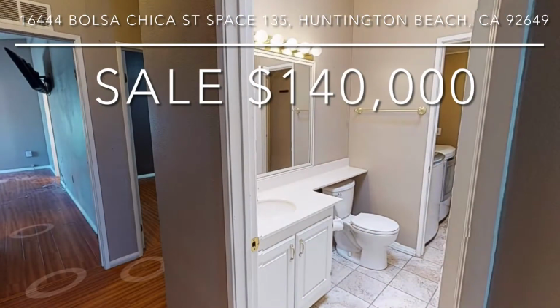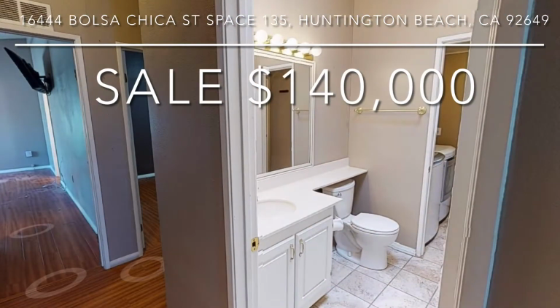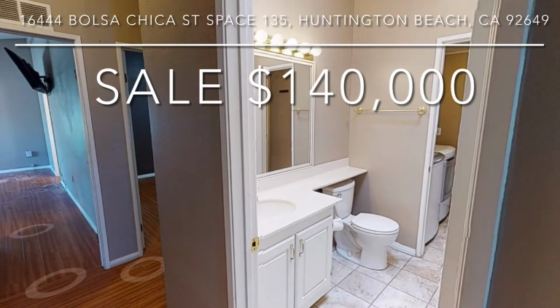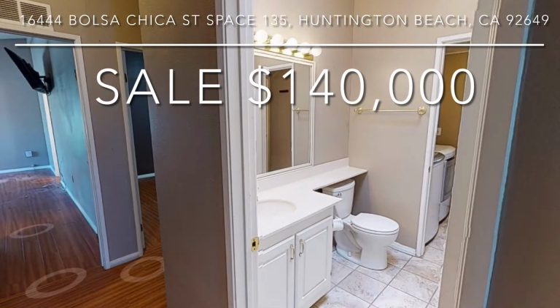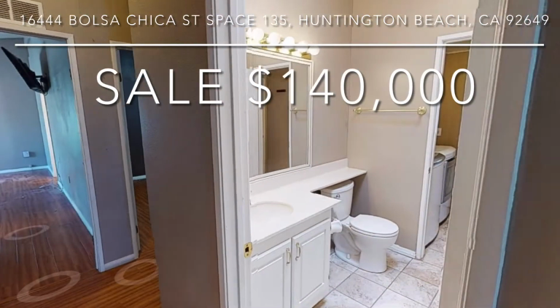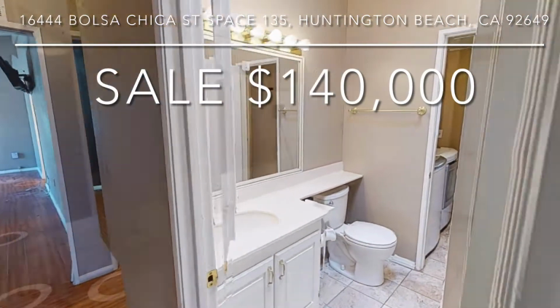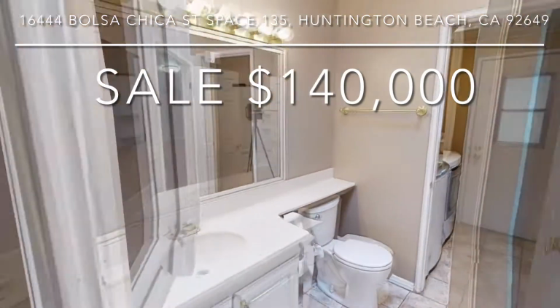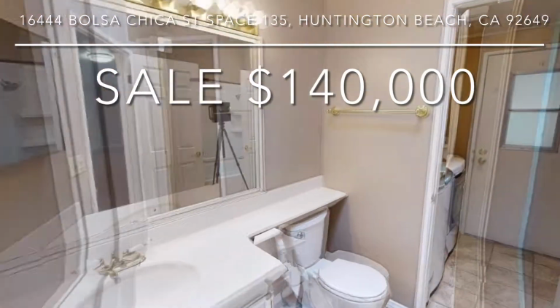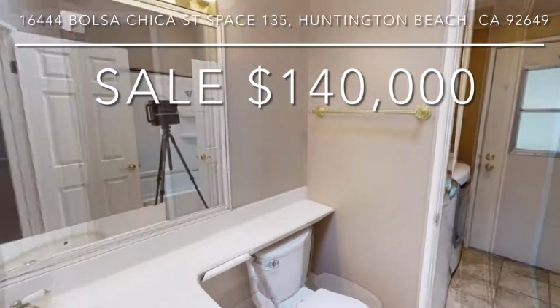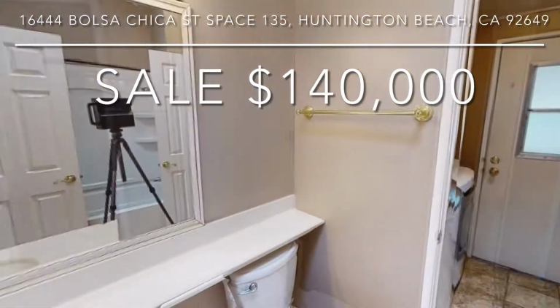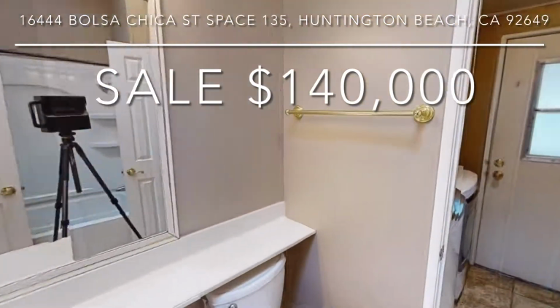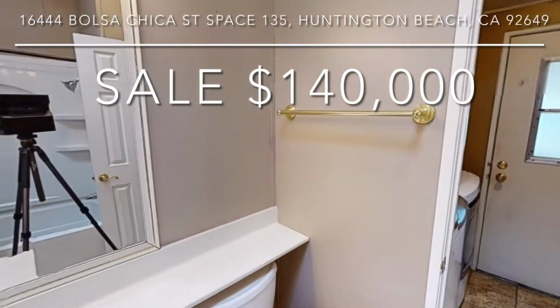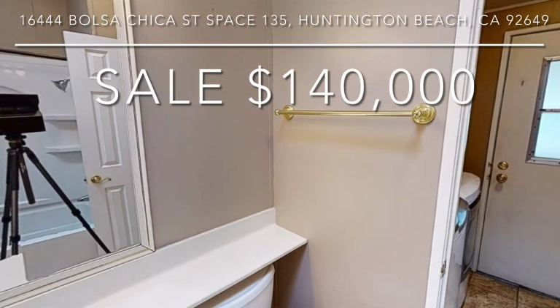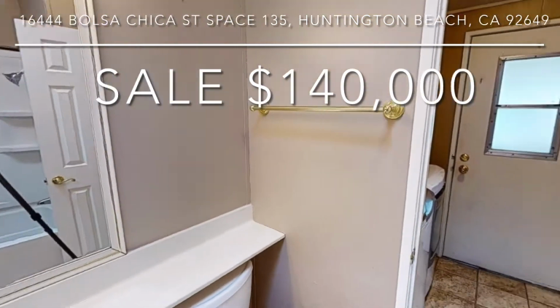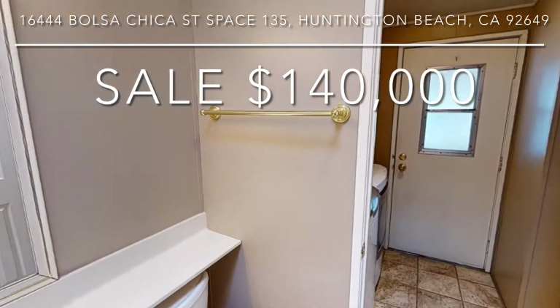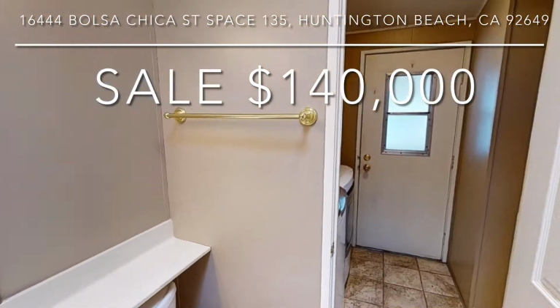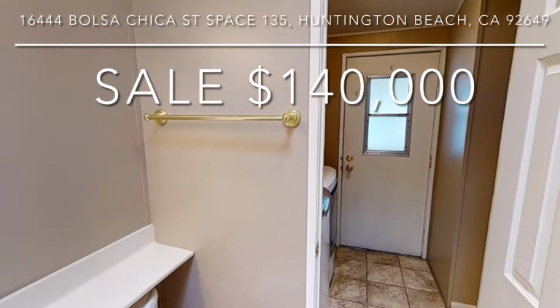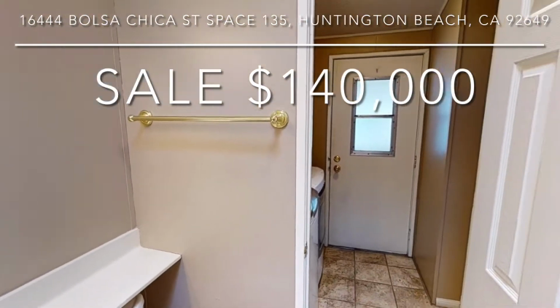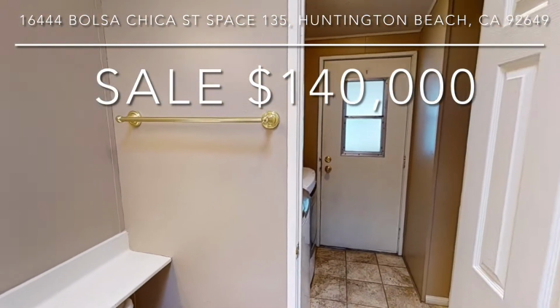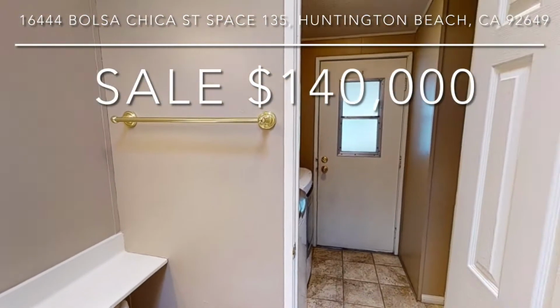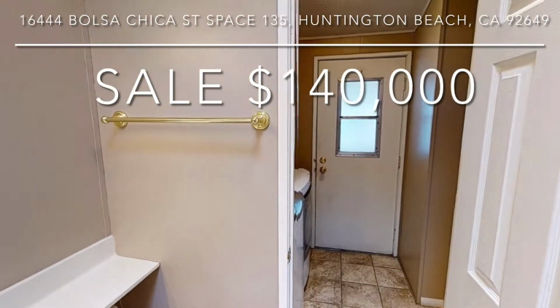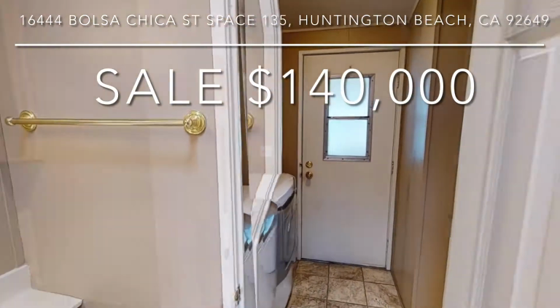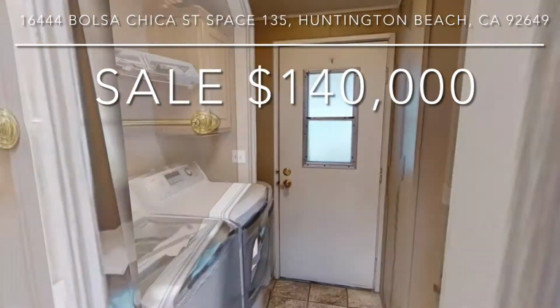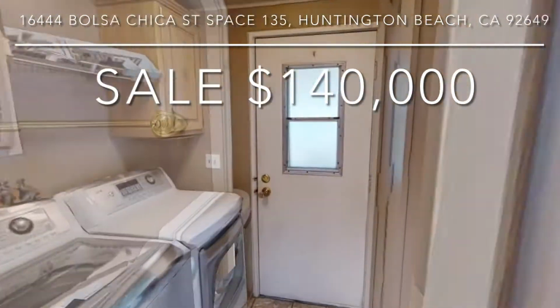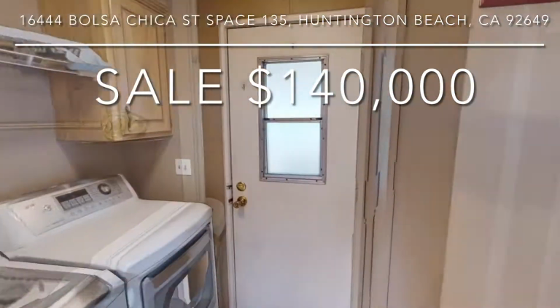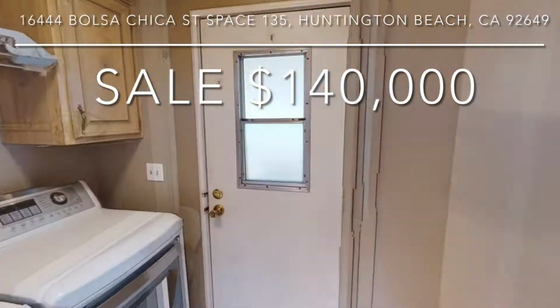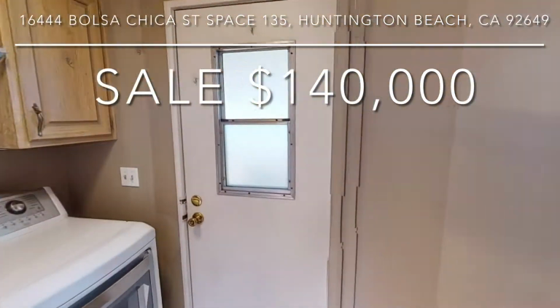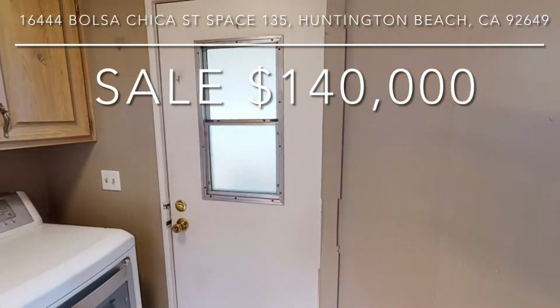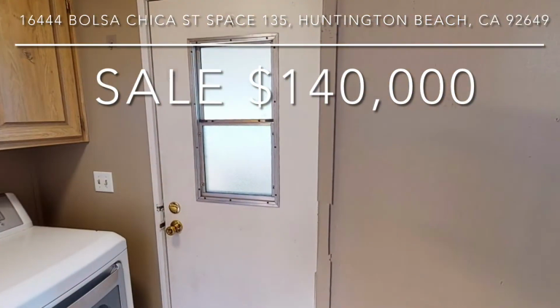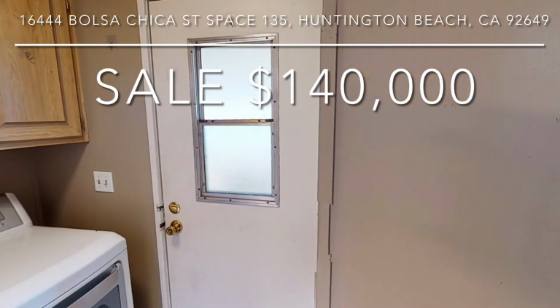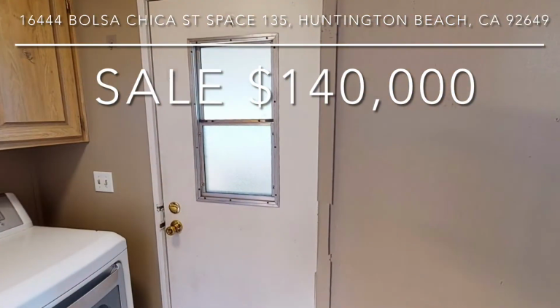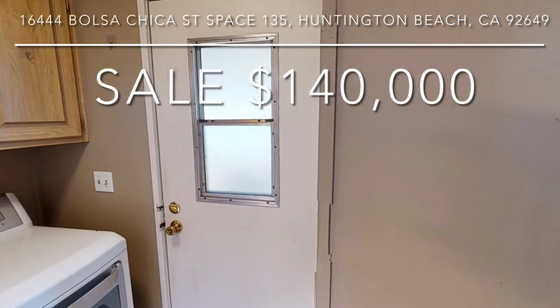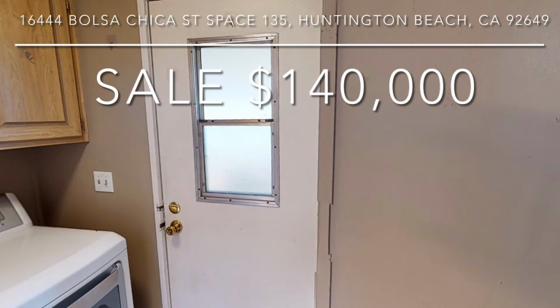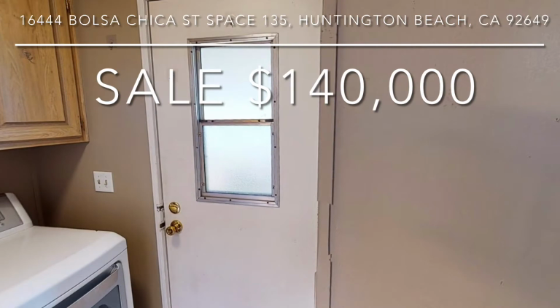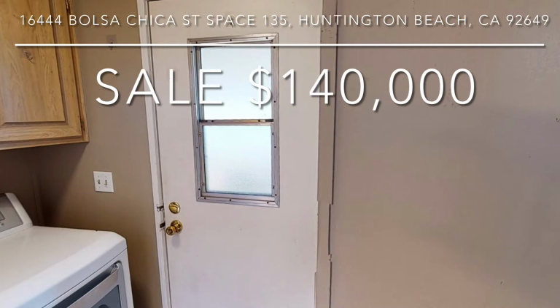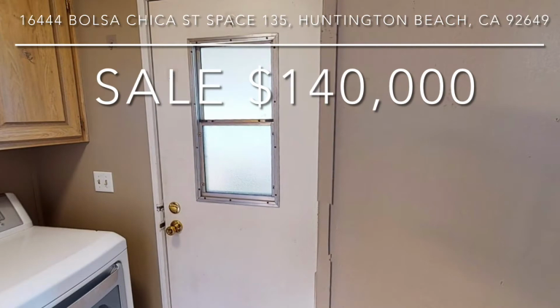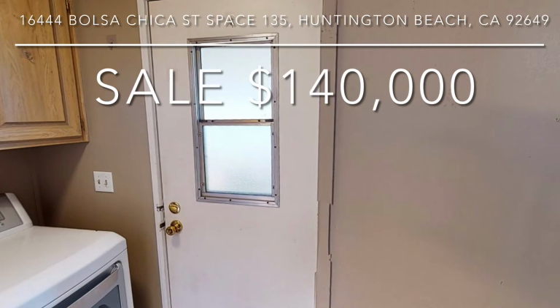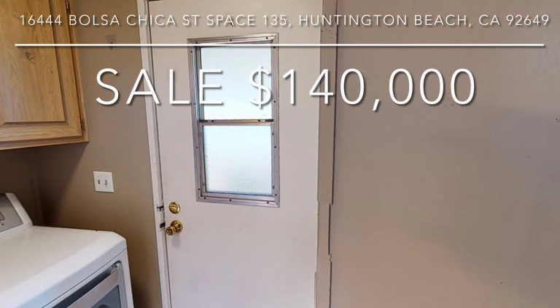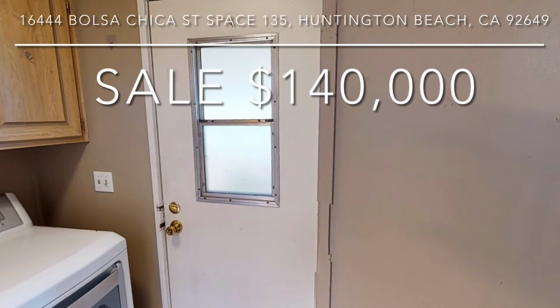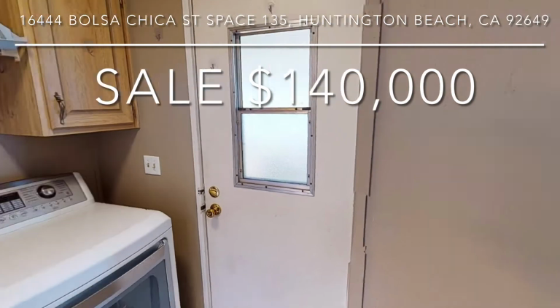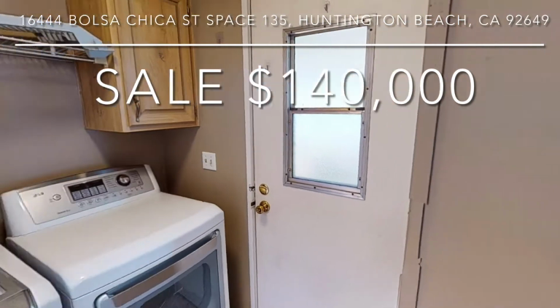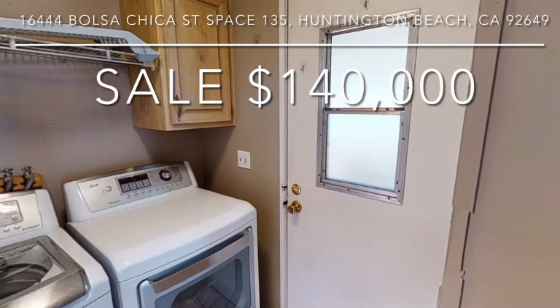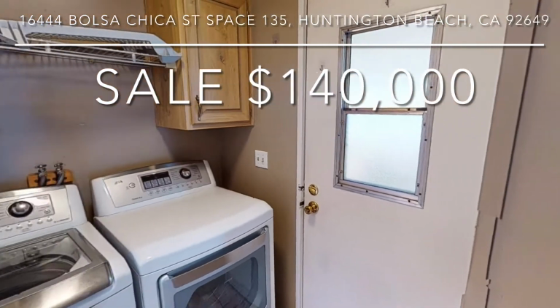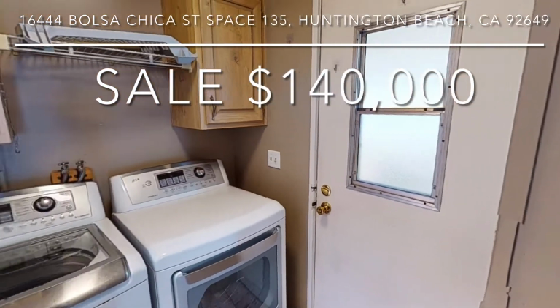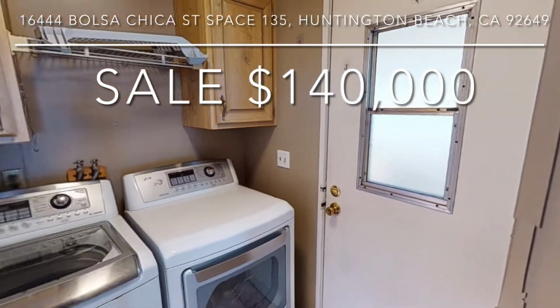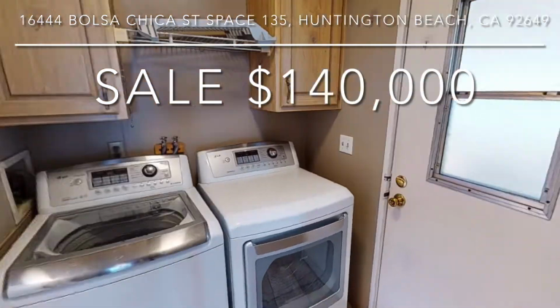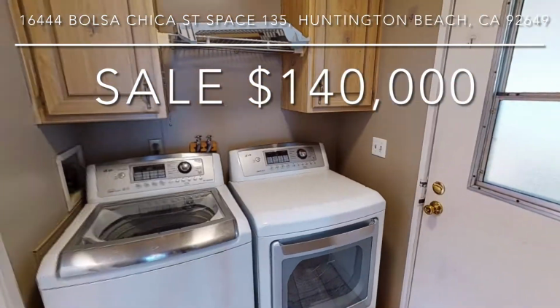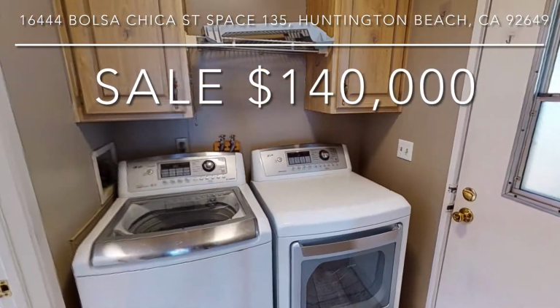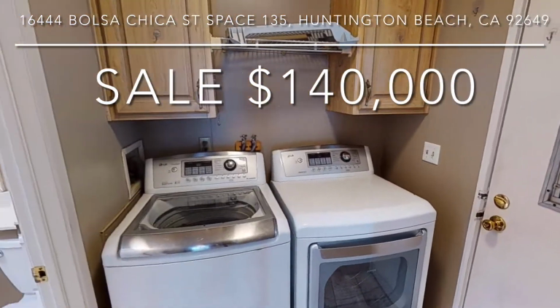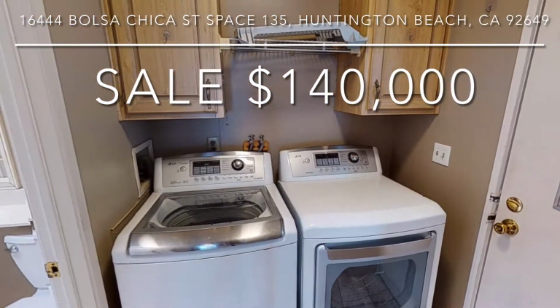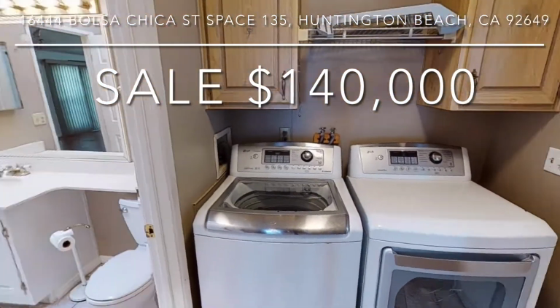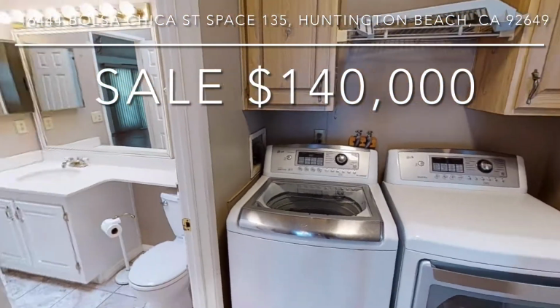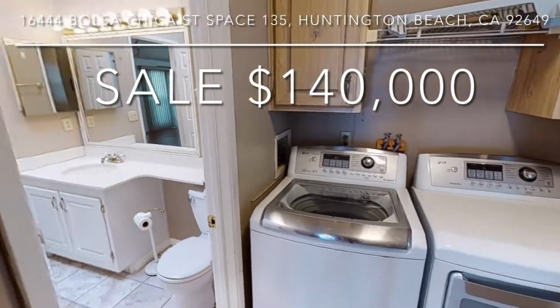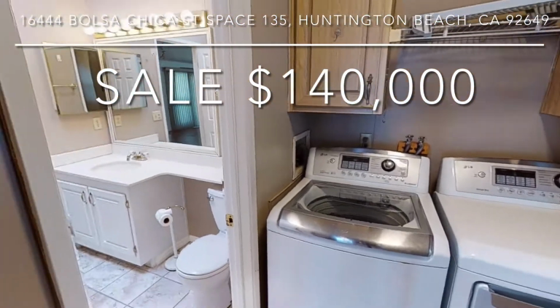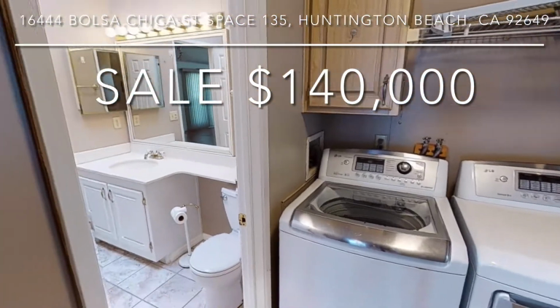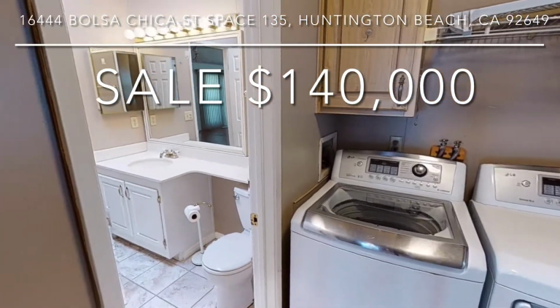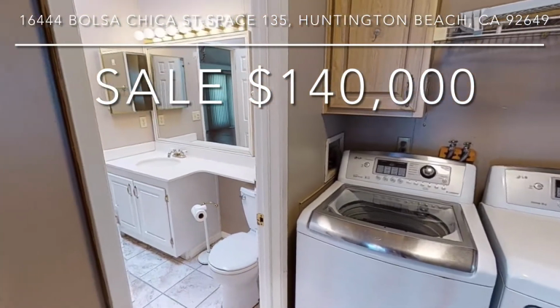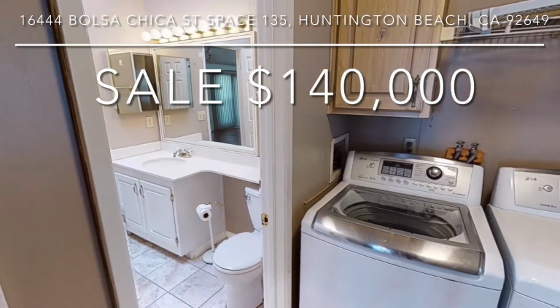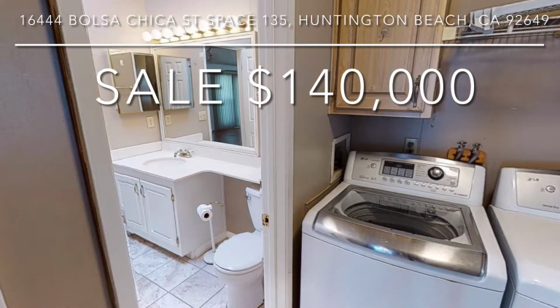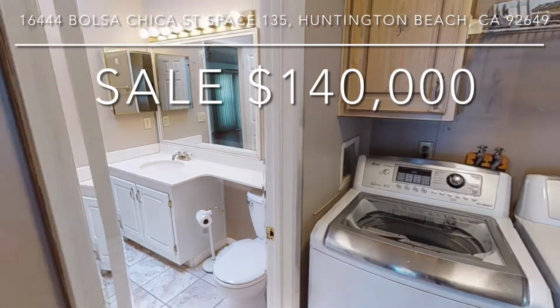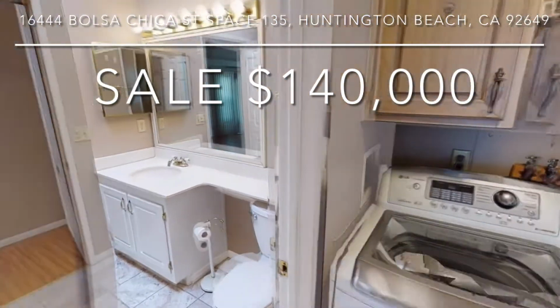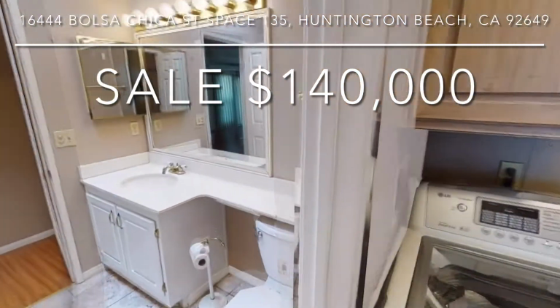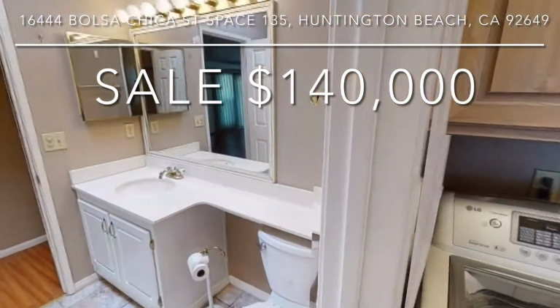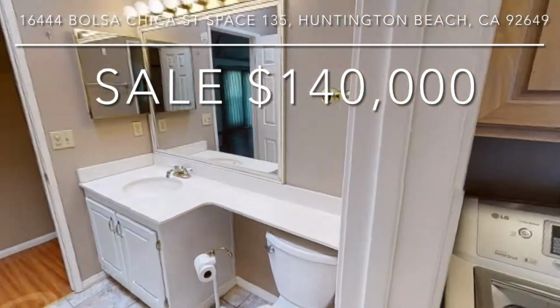Closet, senior park space, rent $2,195, only 1.5 miles to the water.